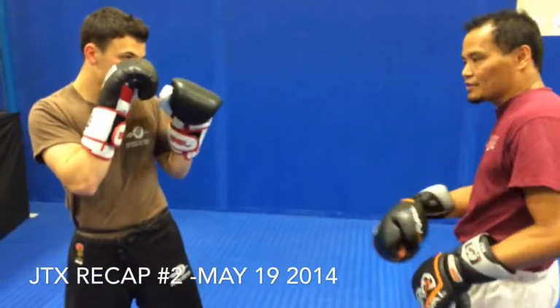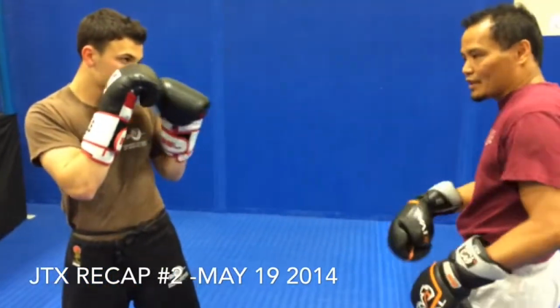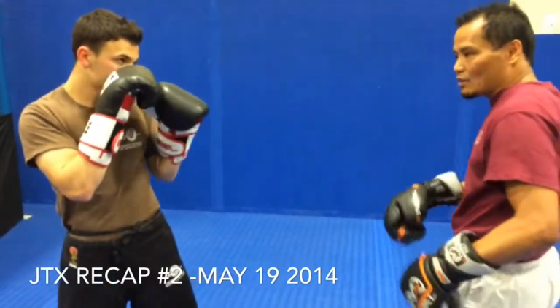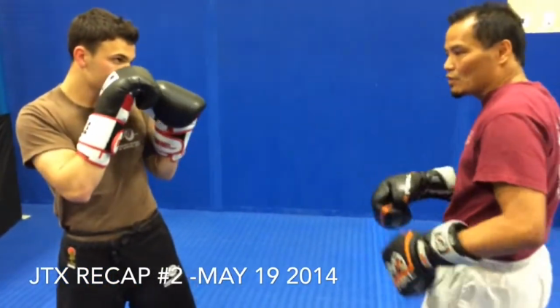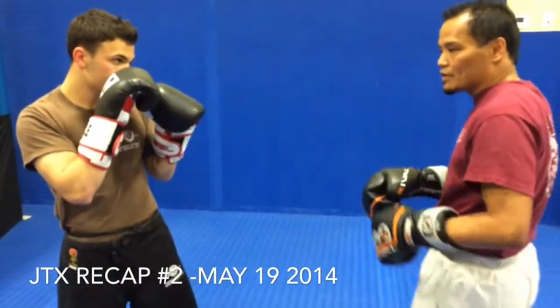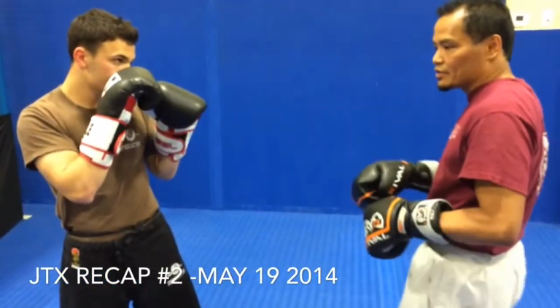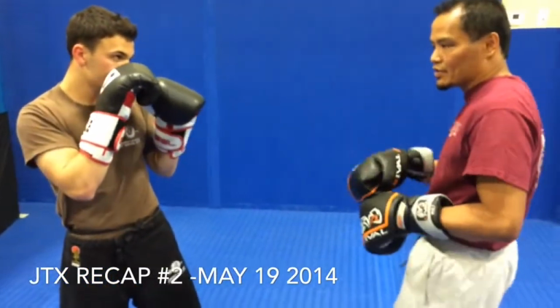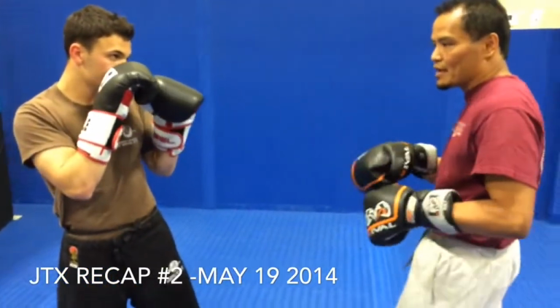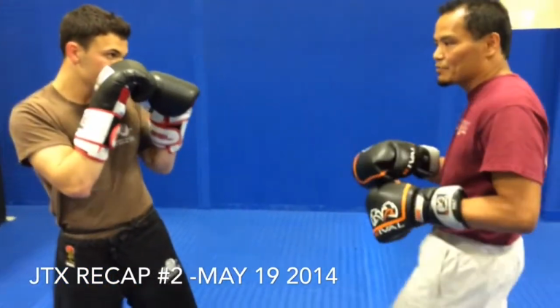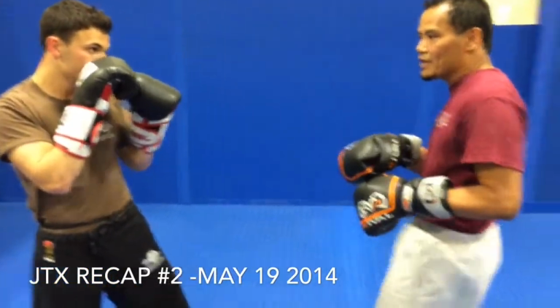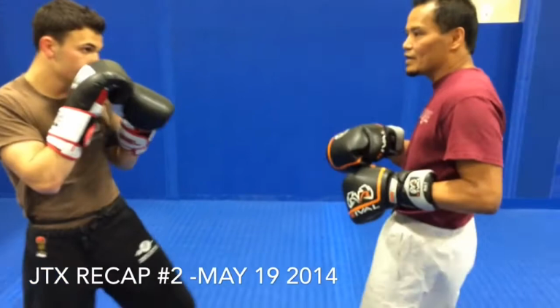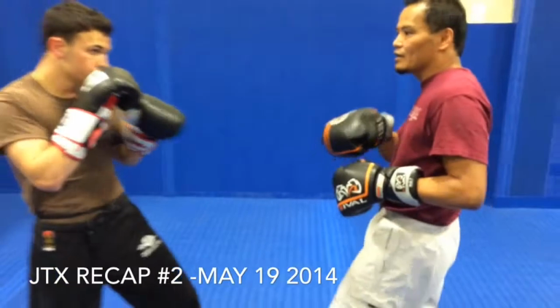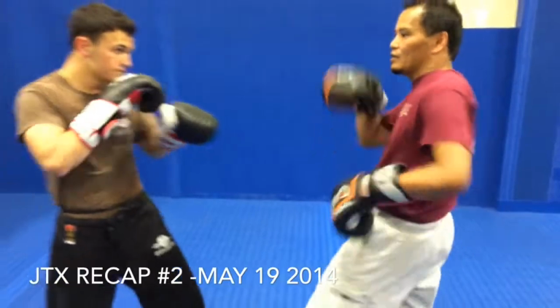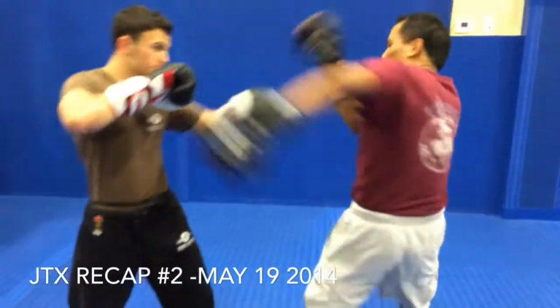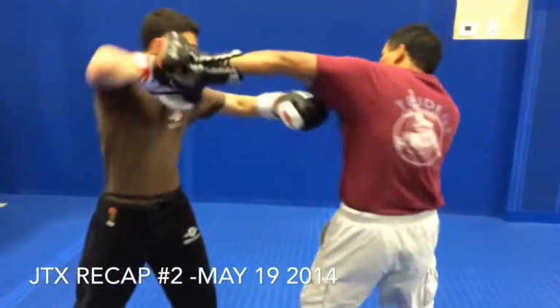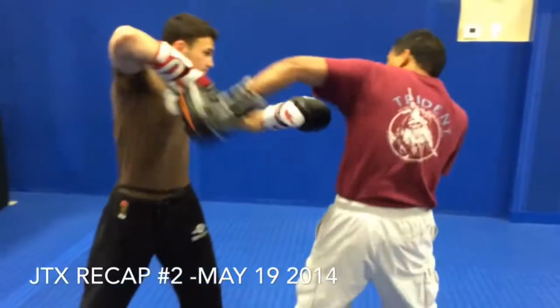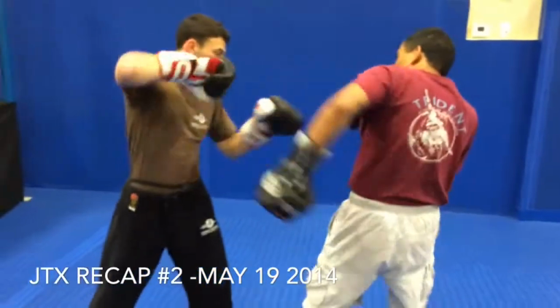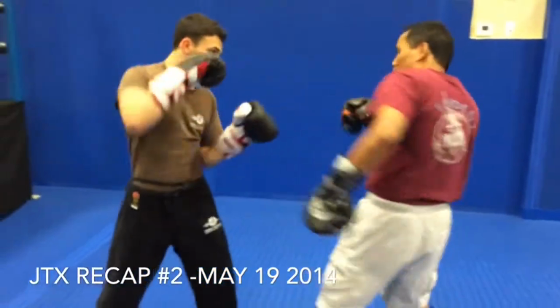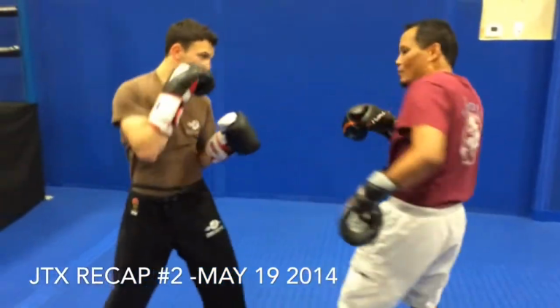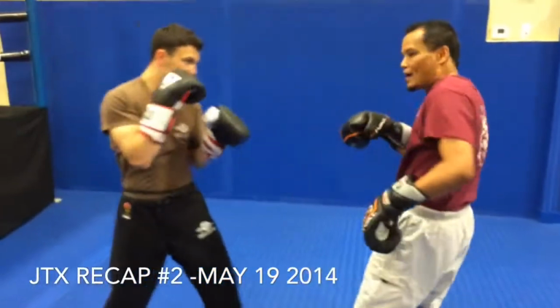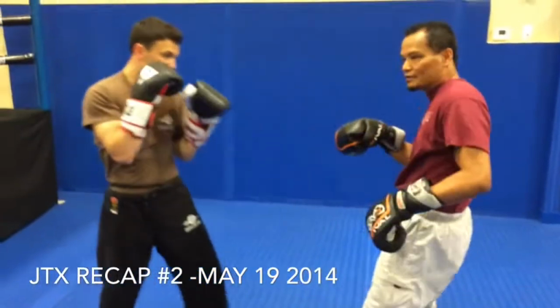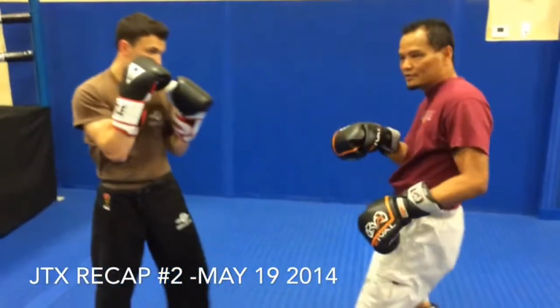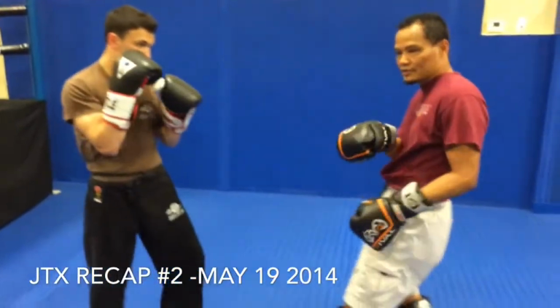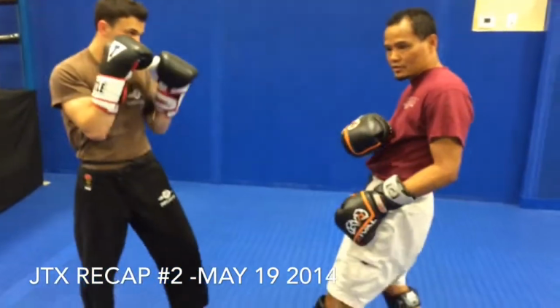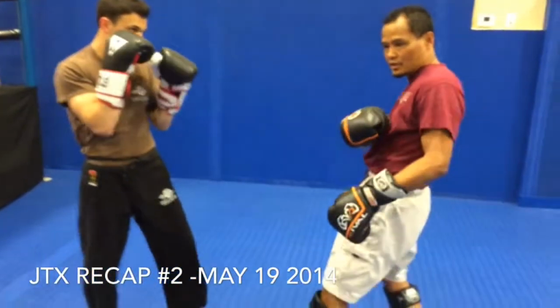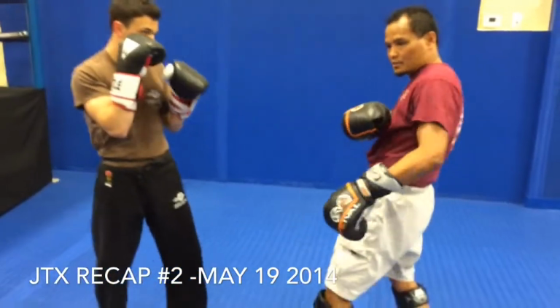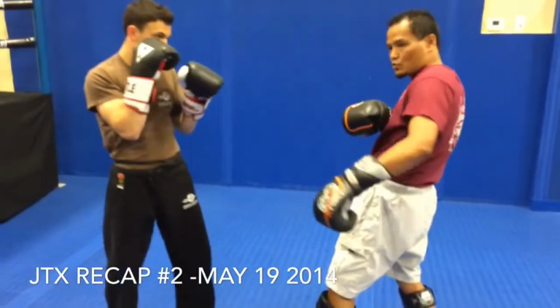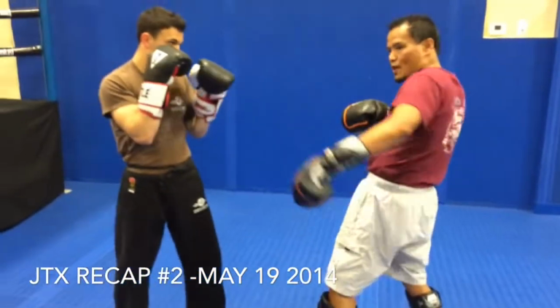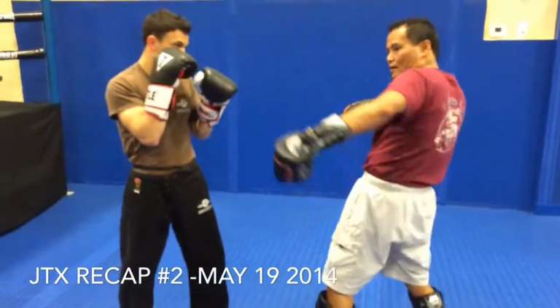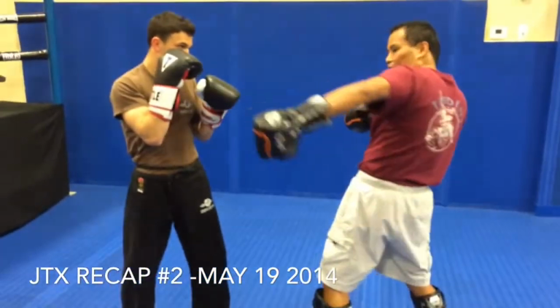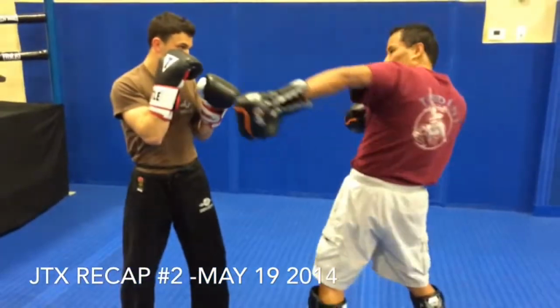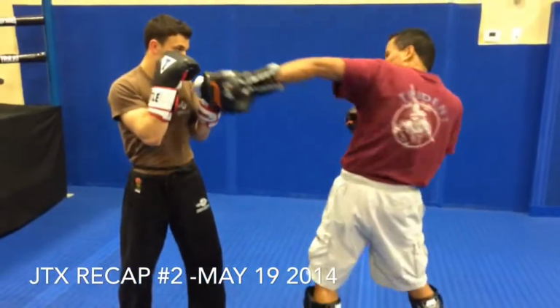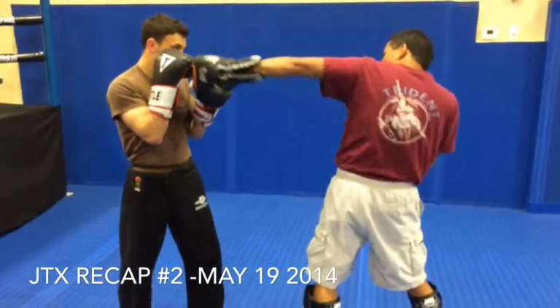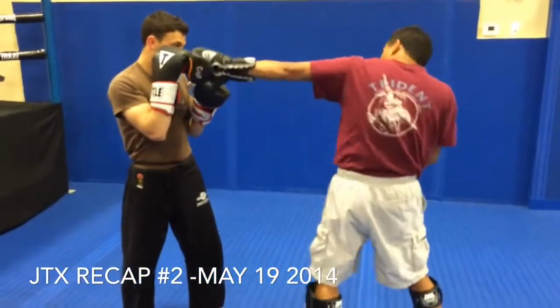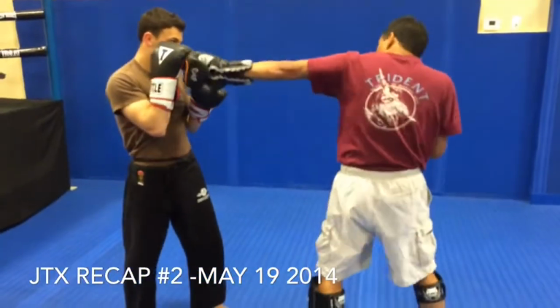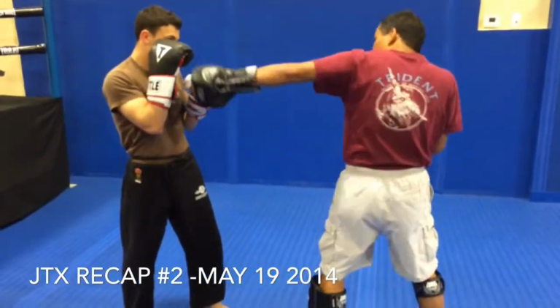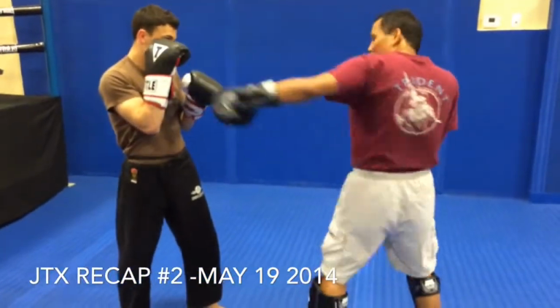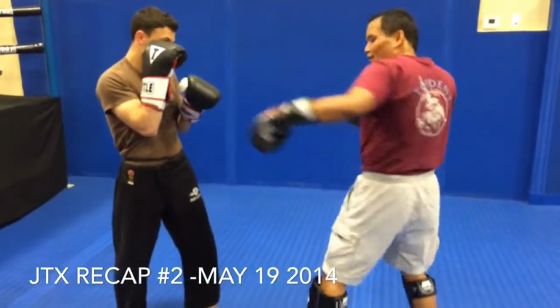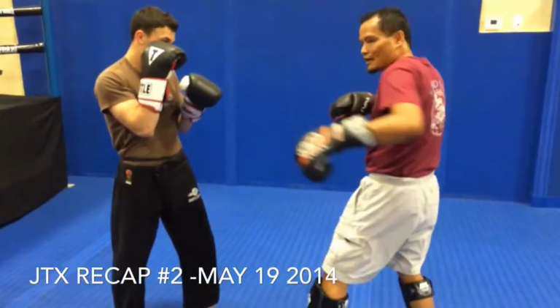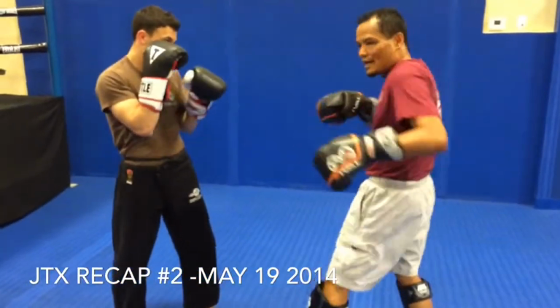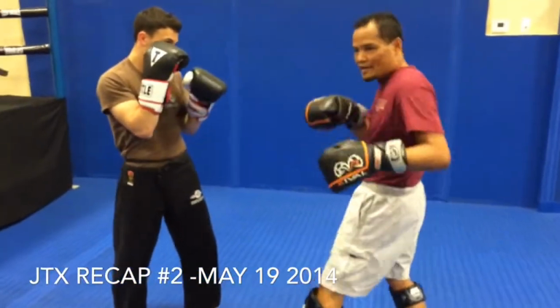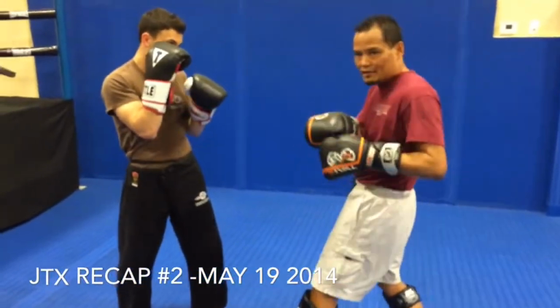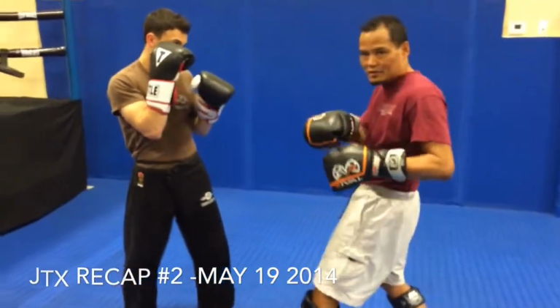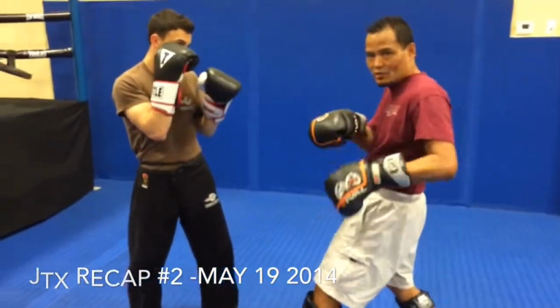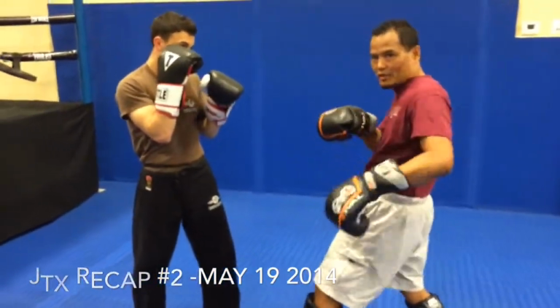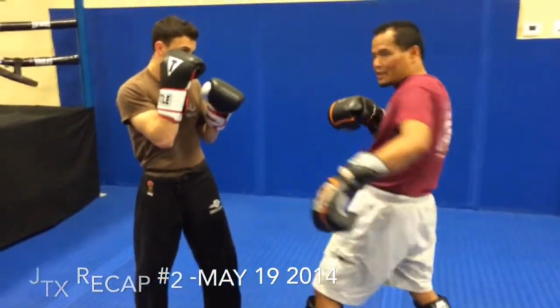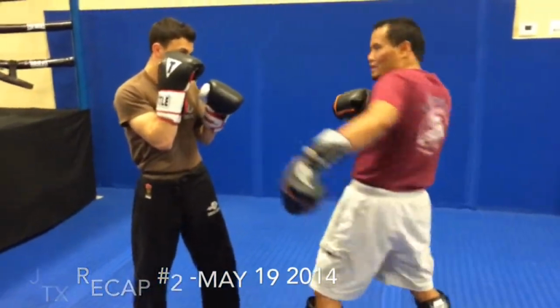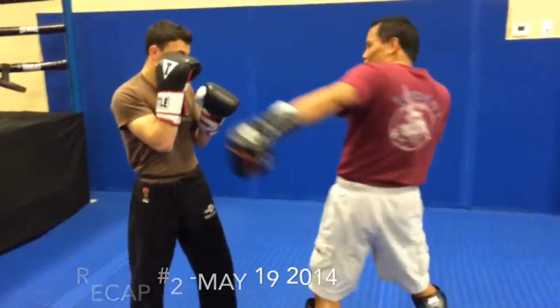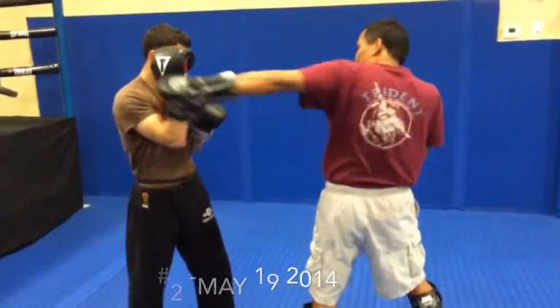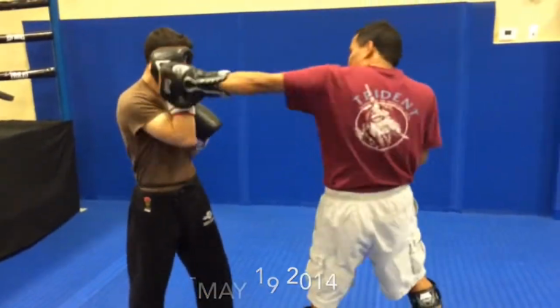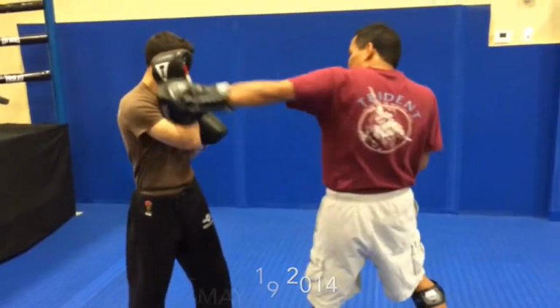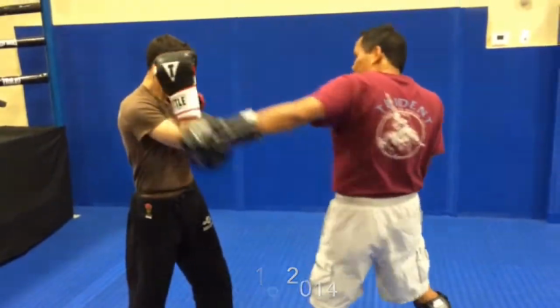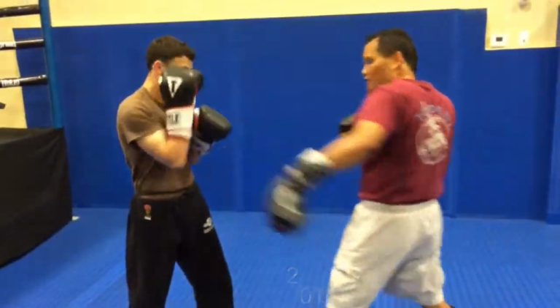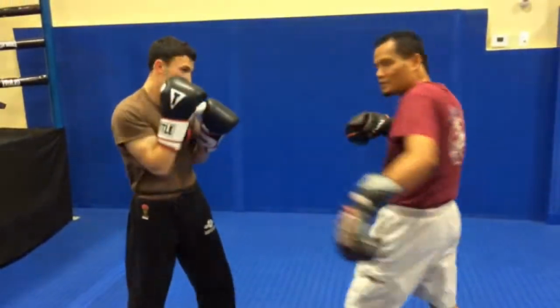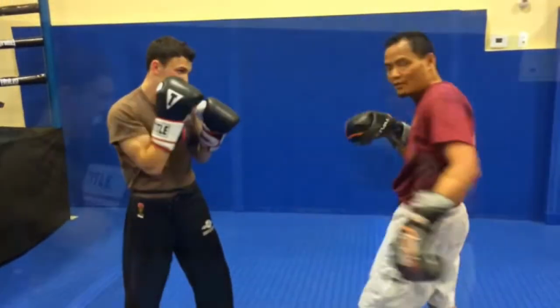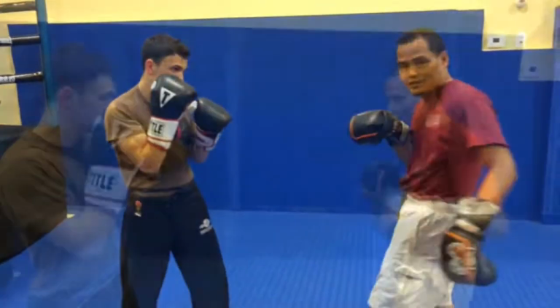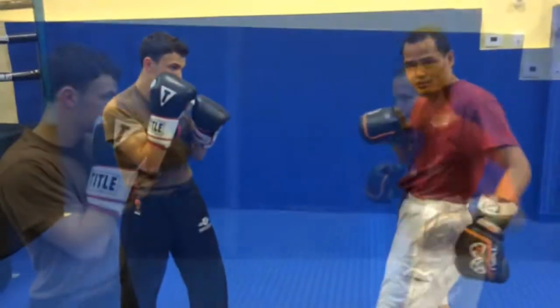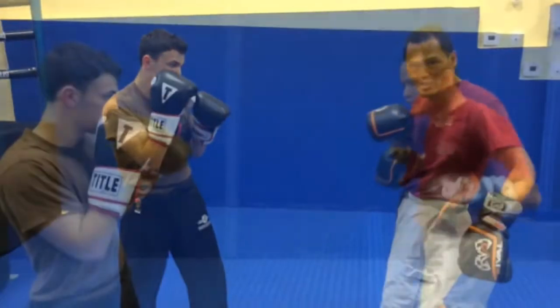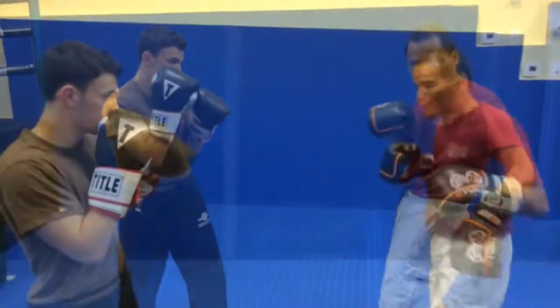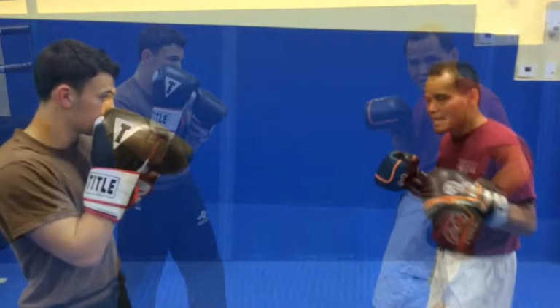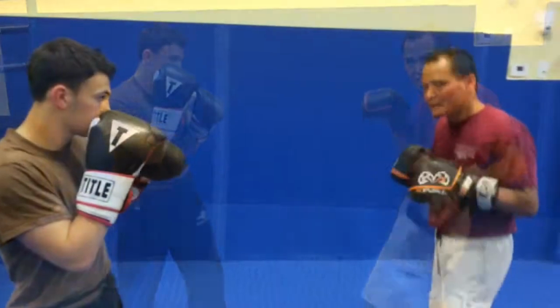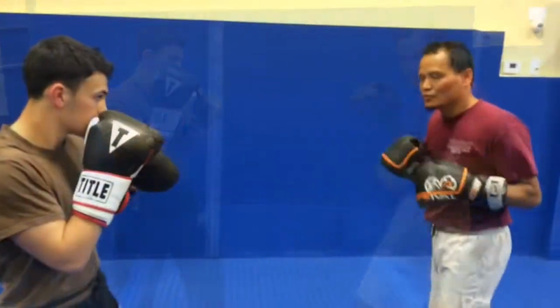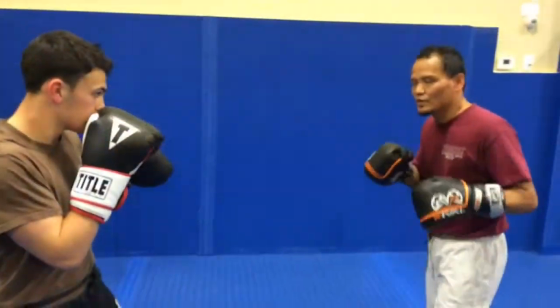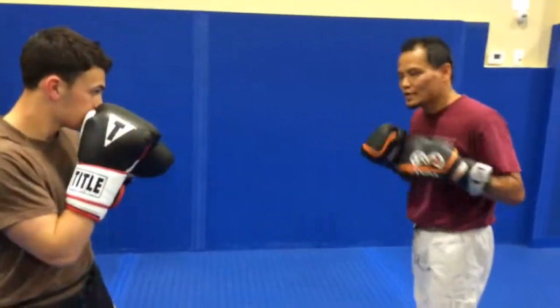The second one is the same thing, but round. So it comes around and it looks darky, but it's just in a face break.